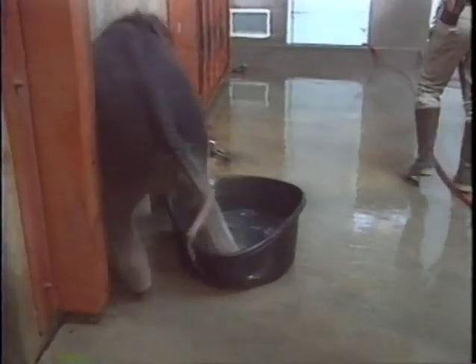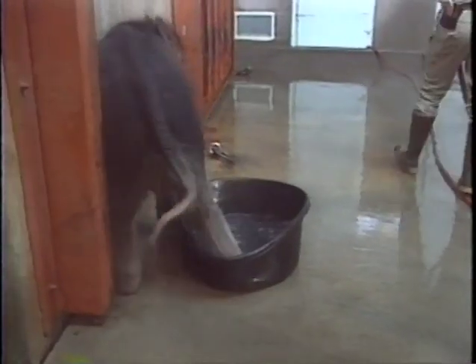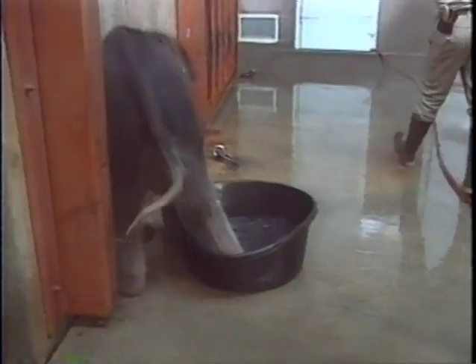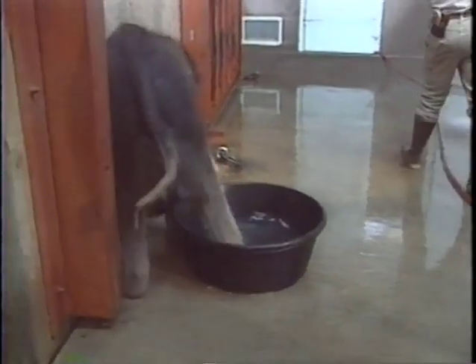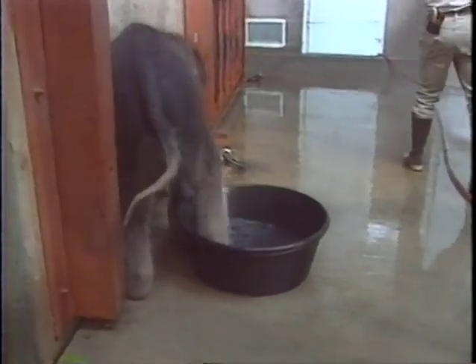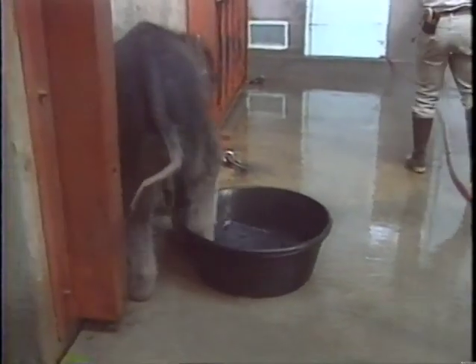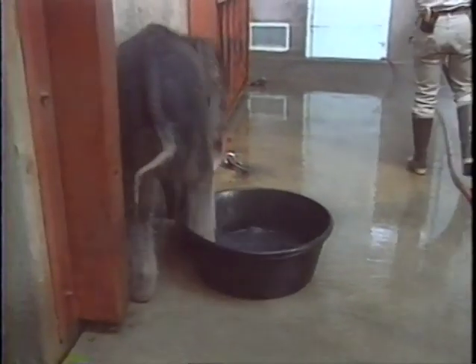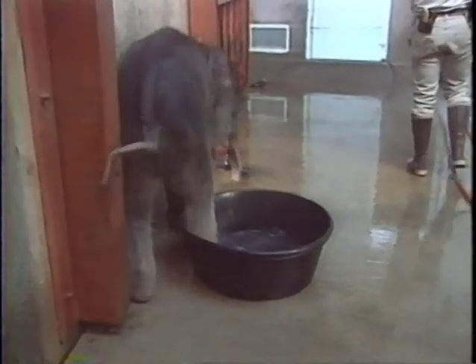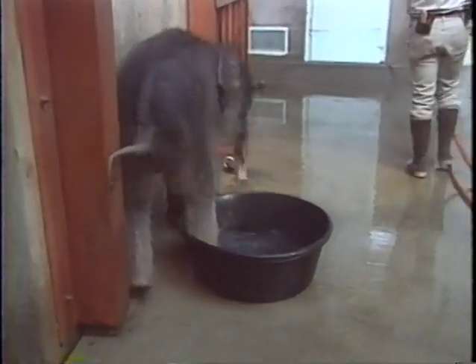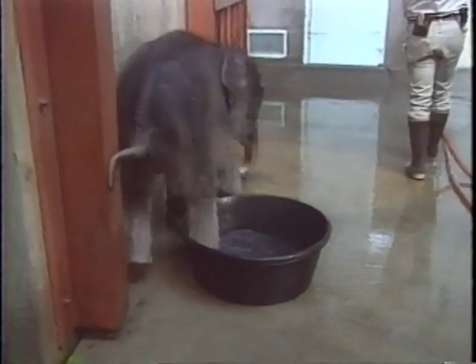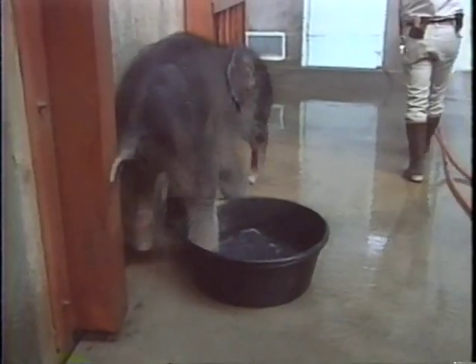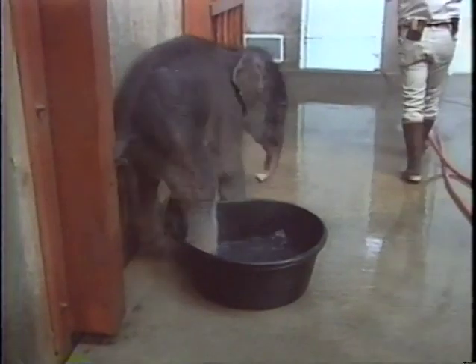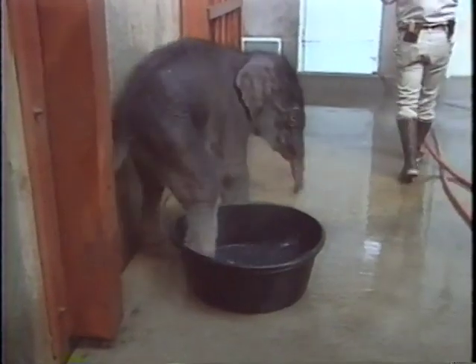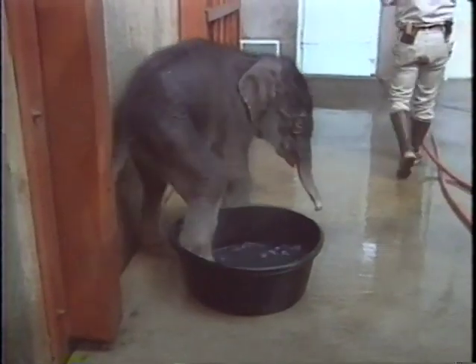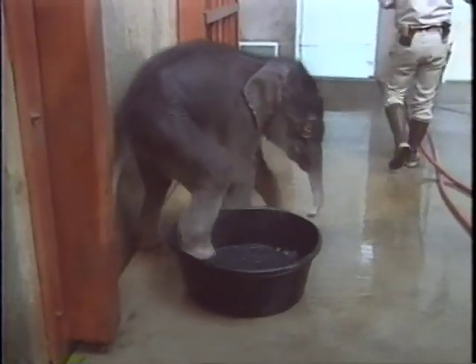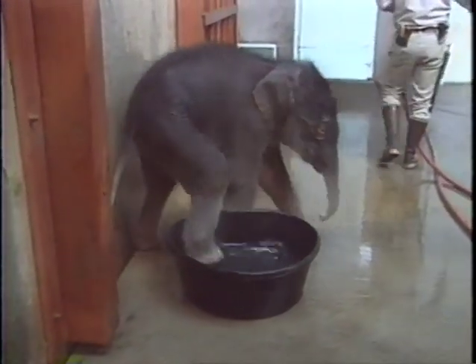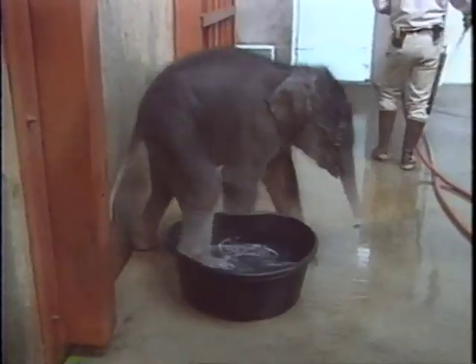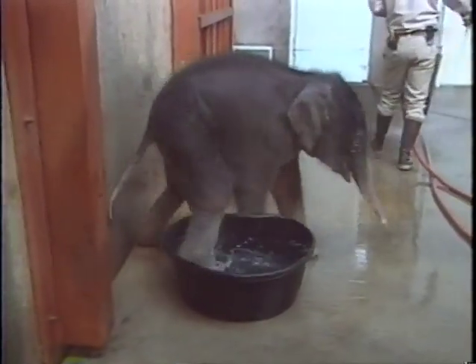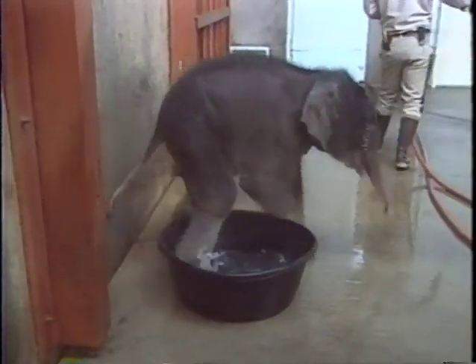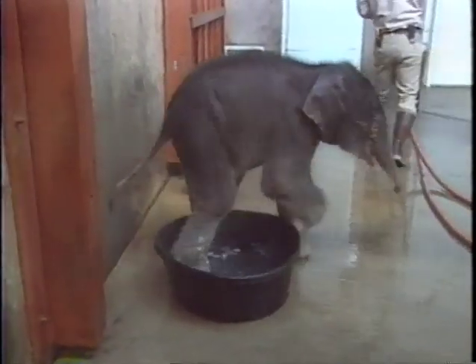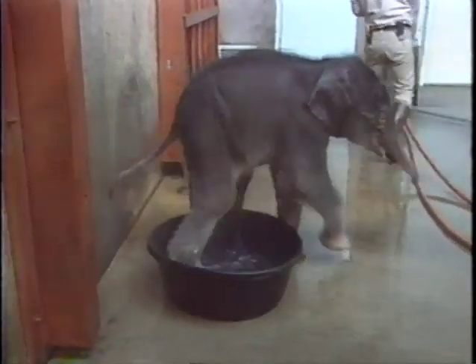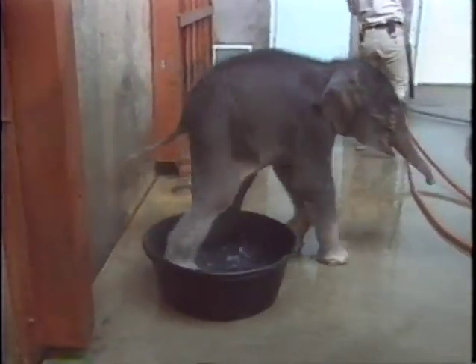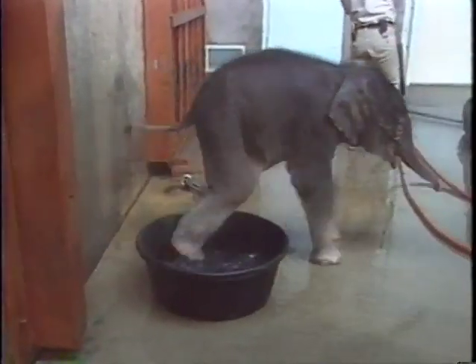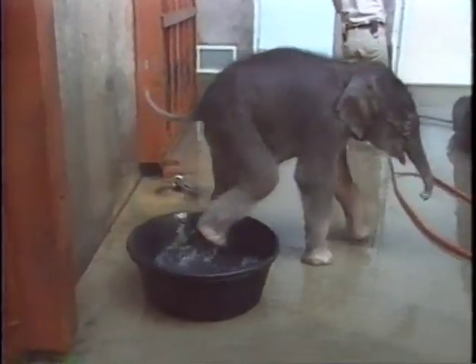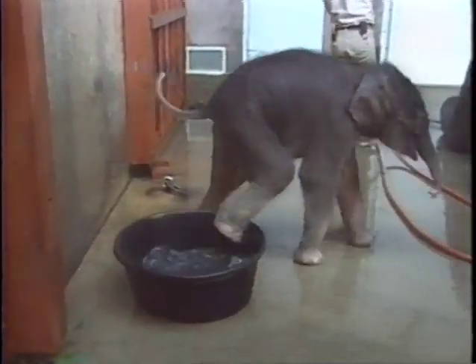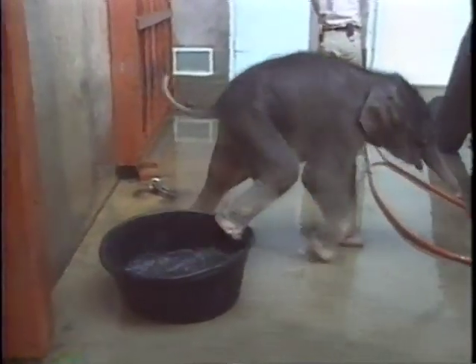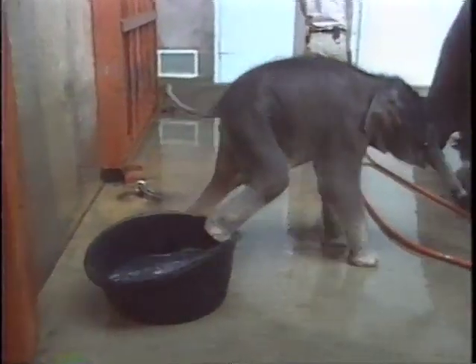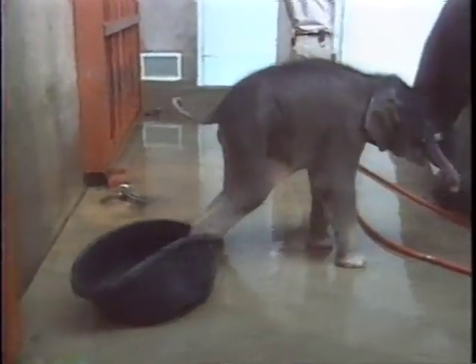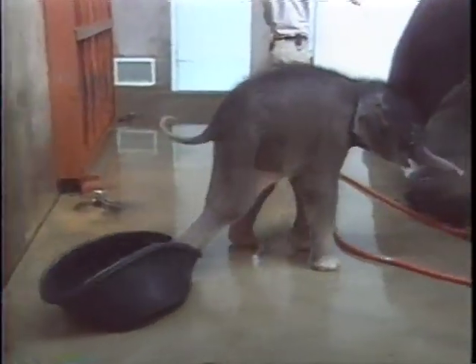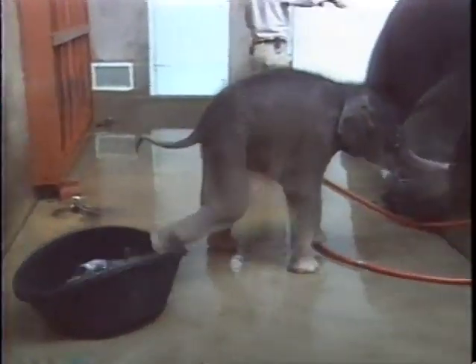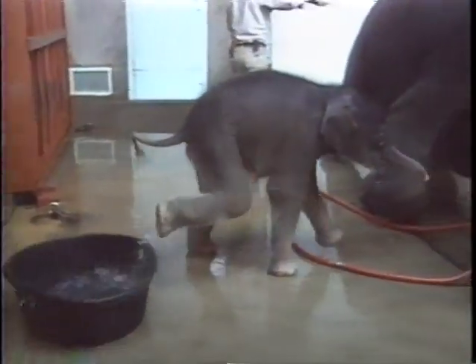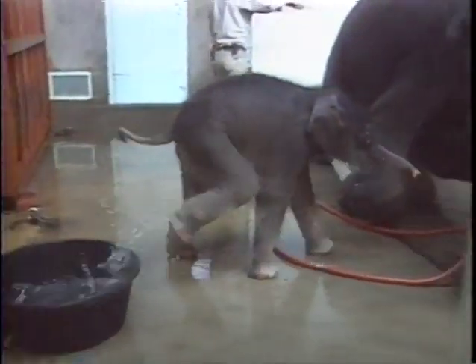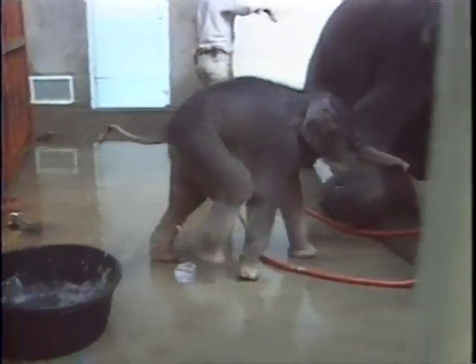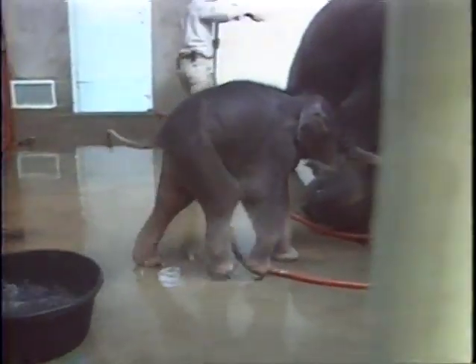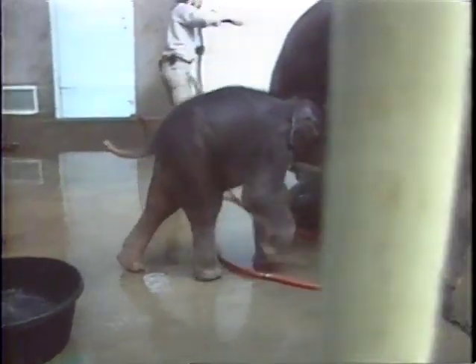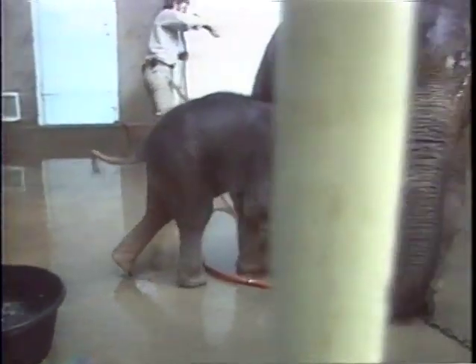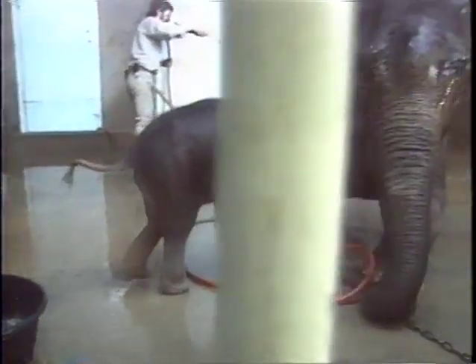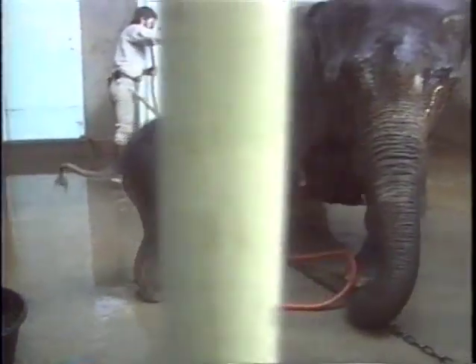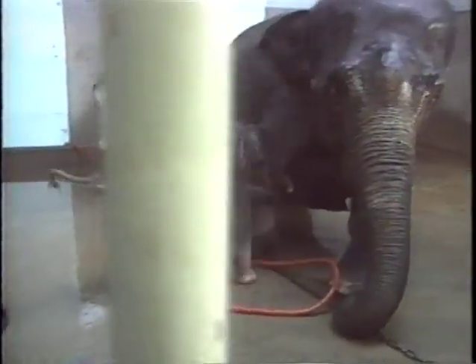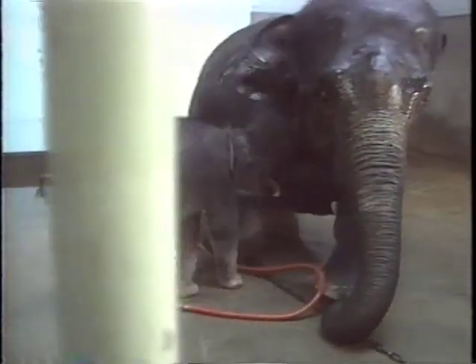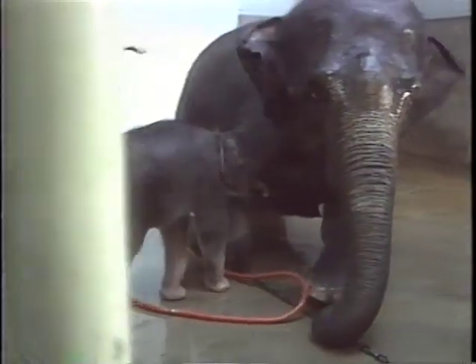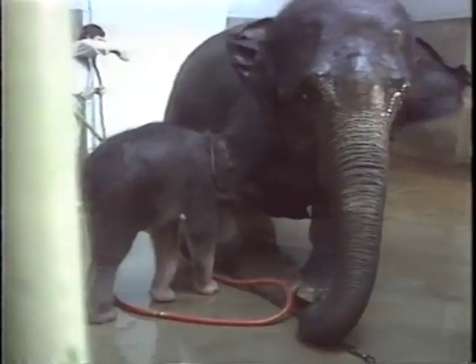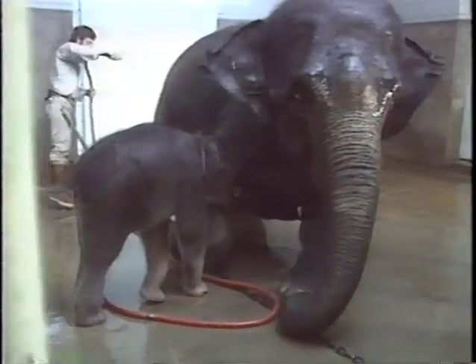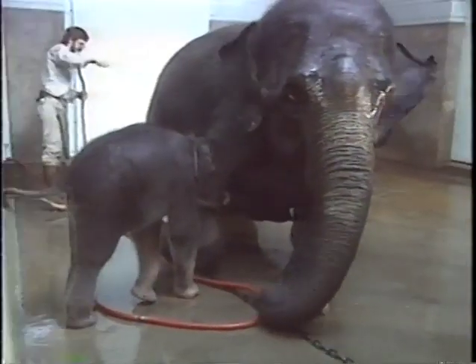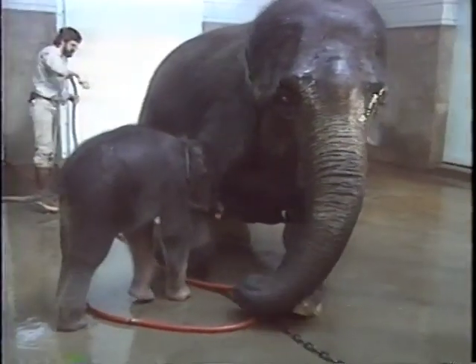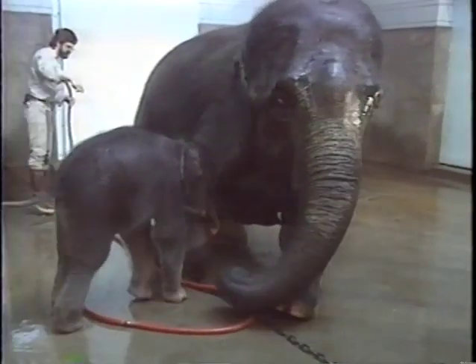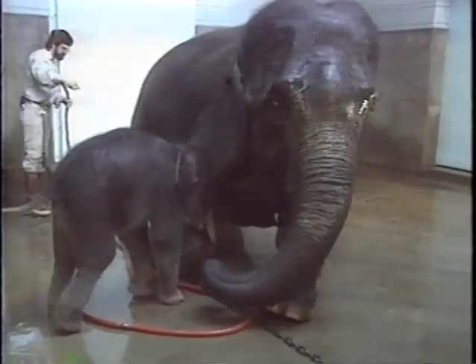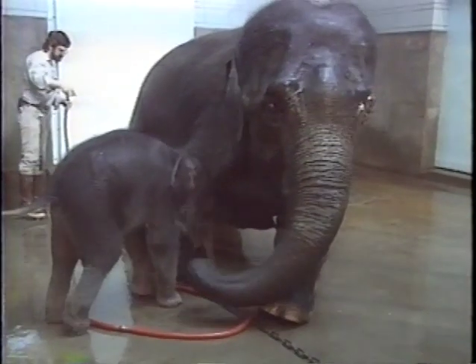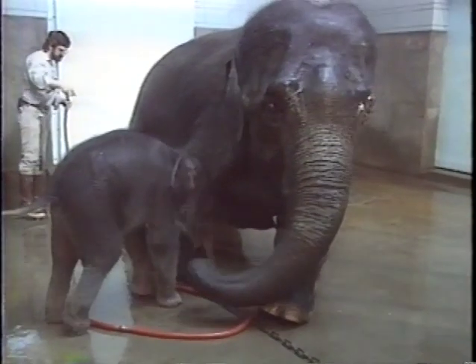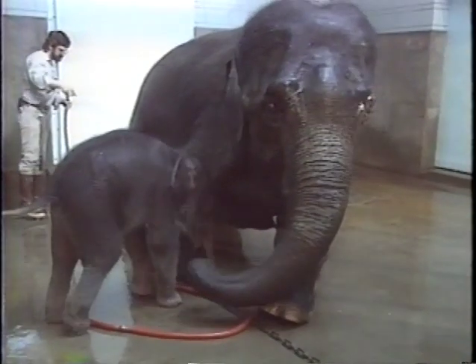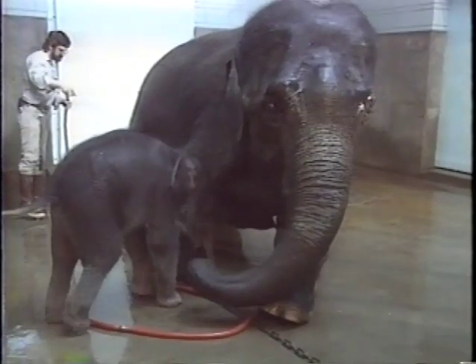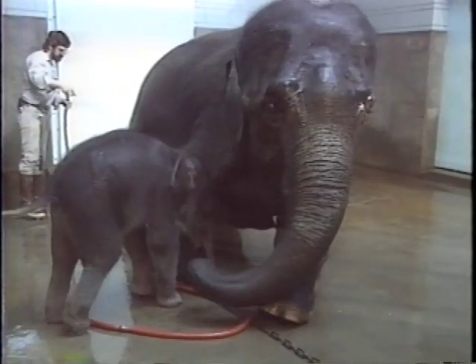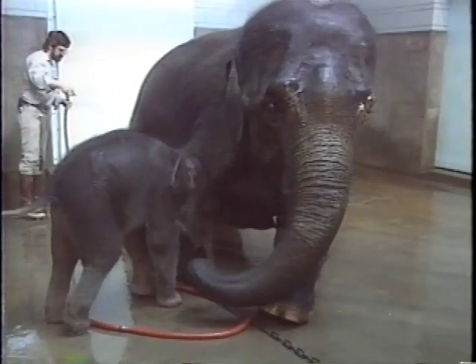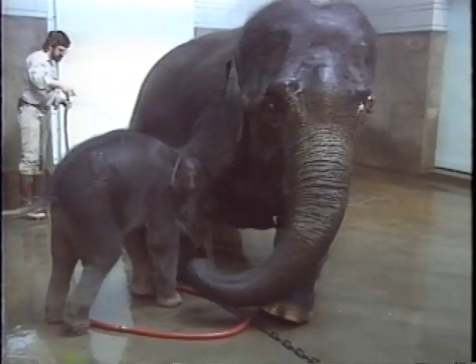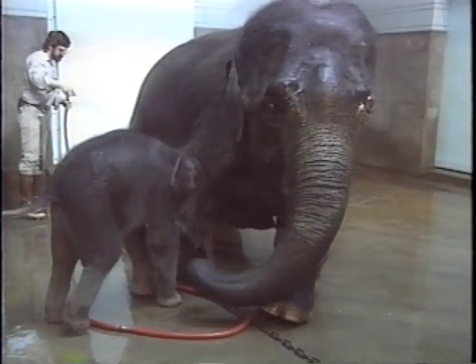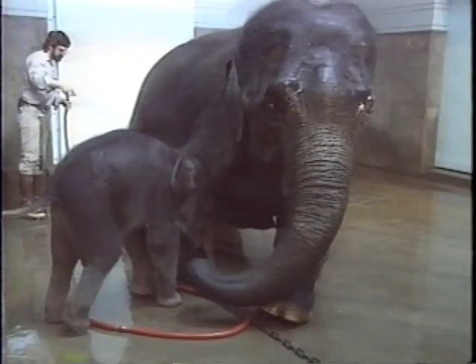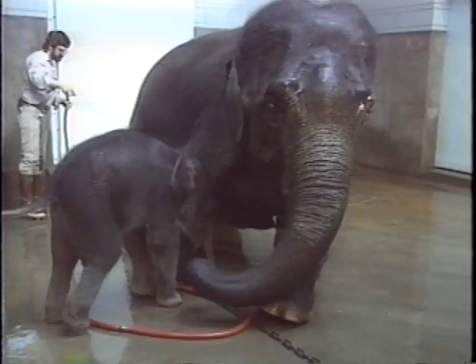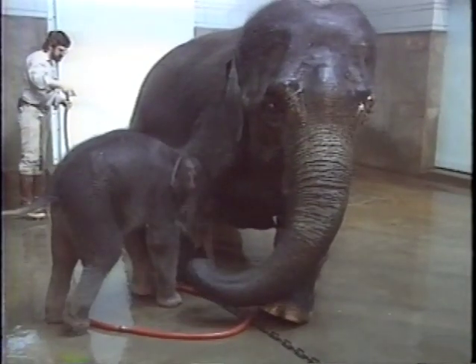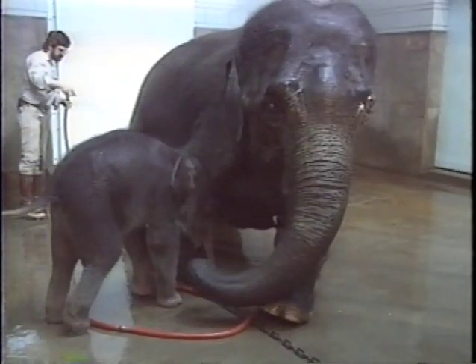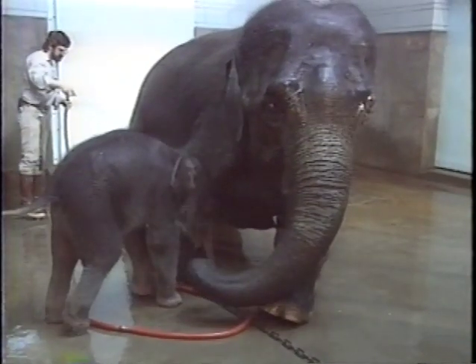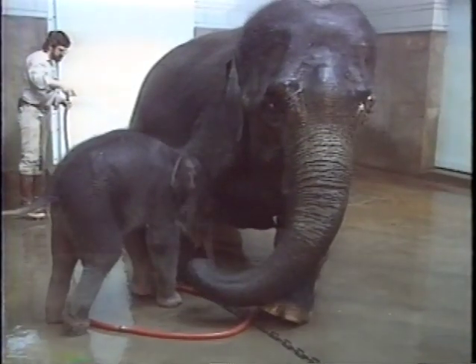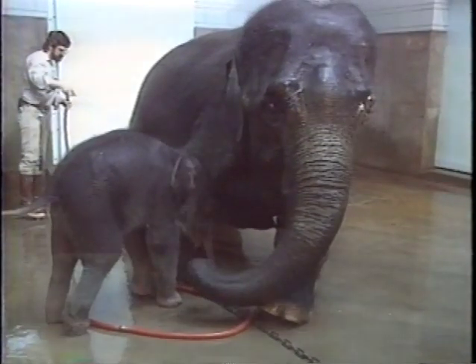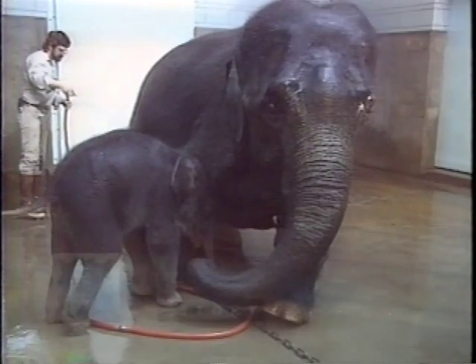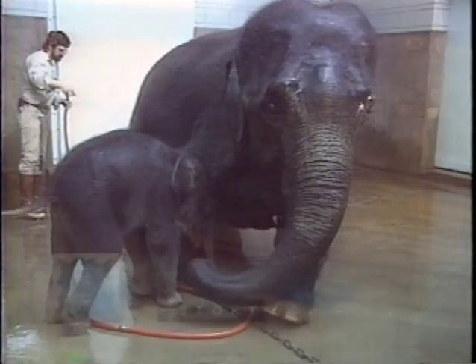But this will not be Raja's permanent home. Something bigger and better is in his future. More on that when we continue.